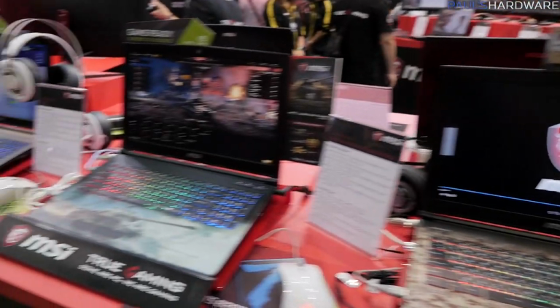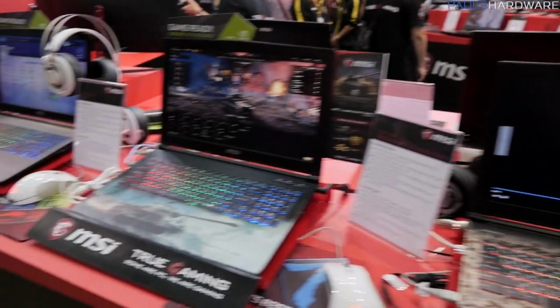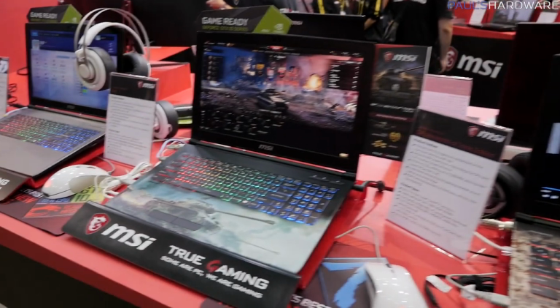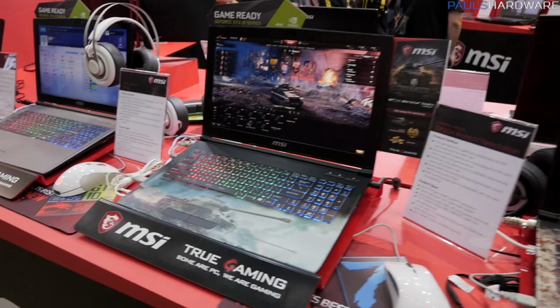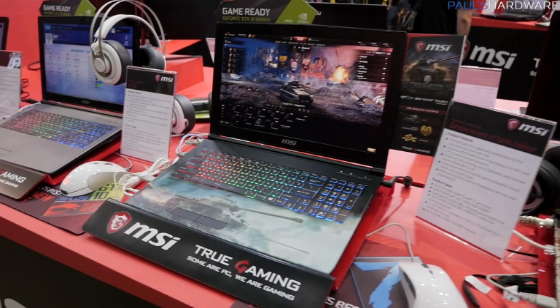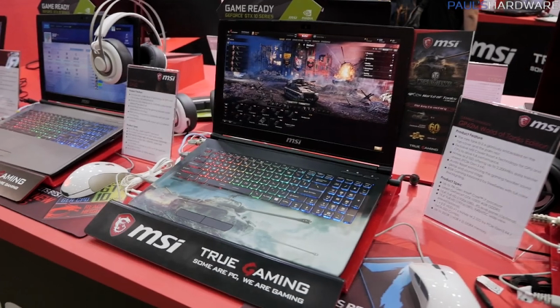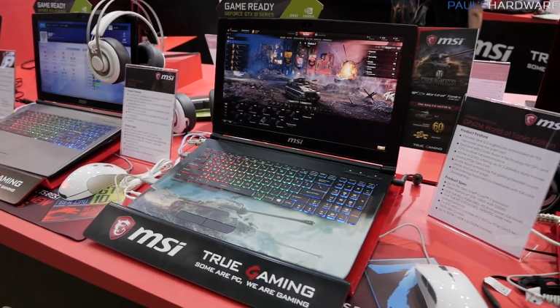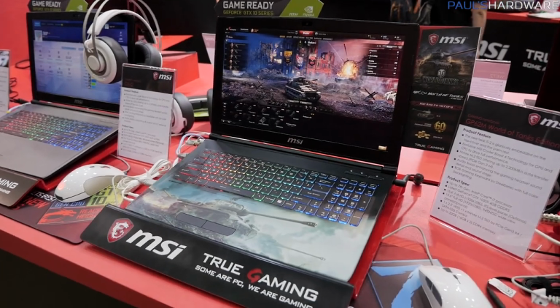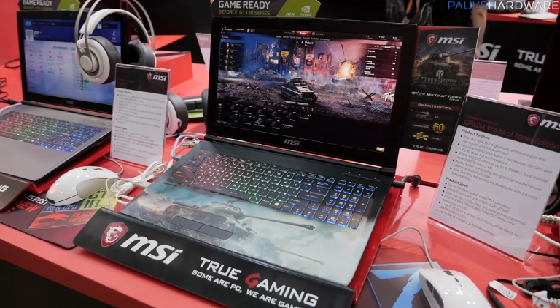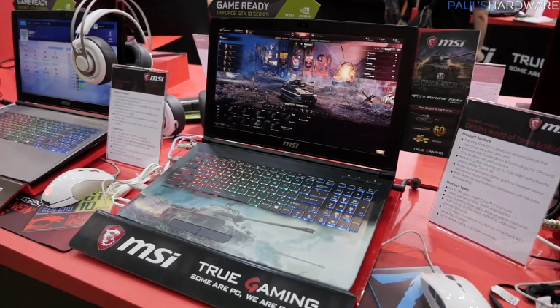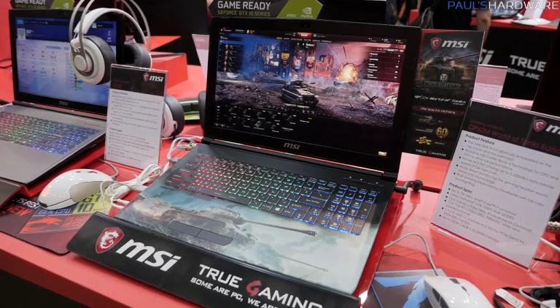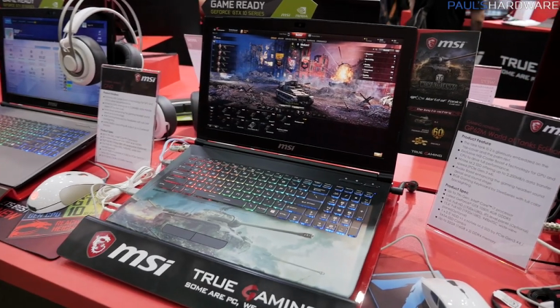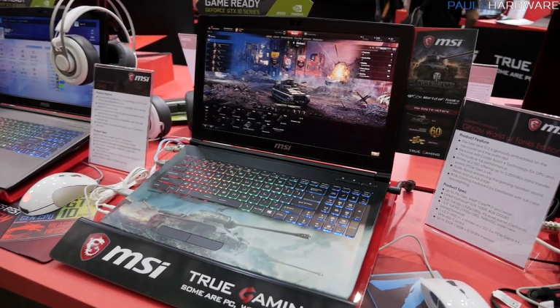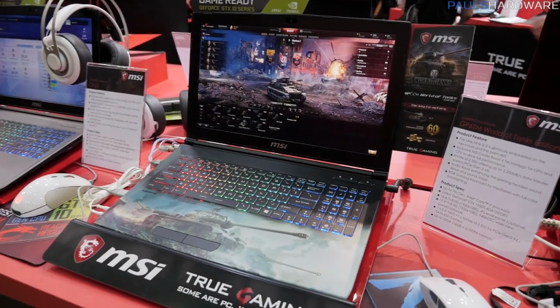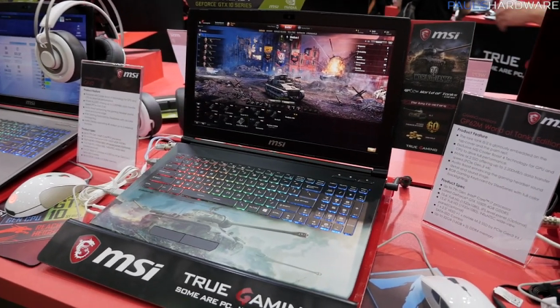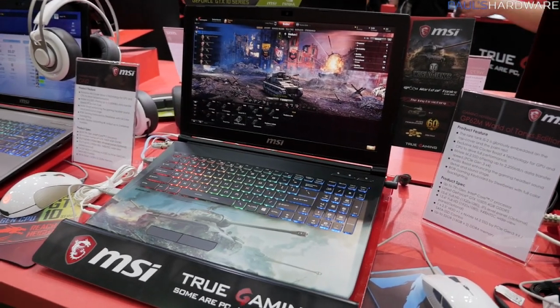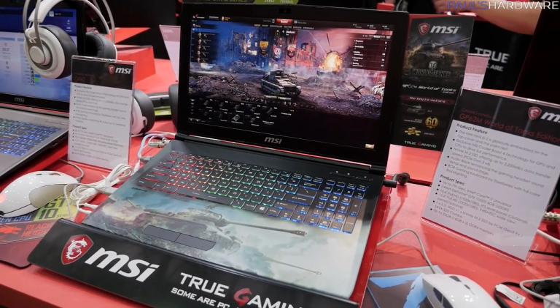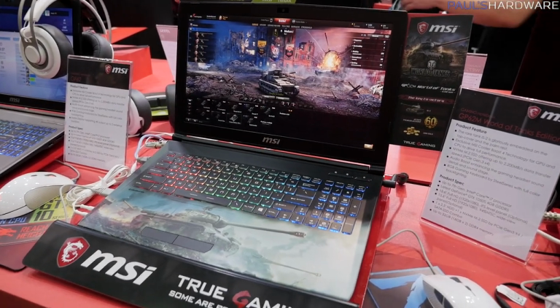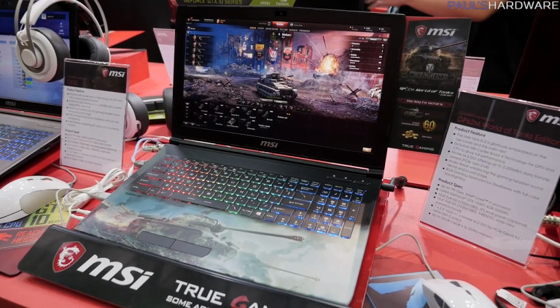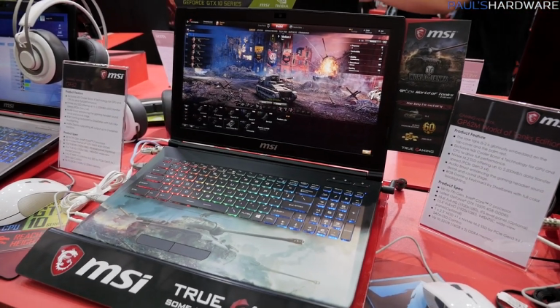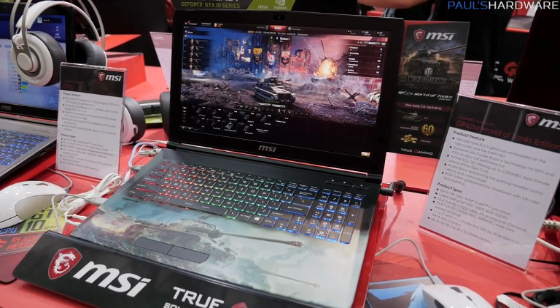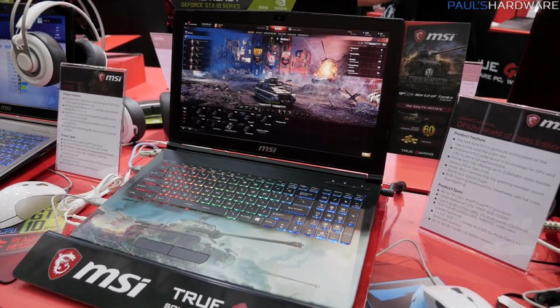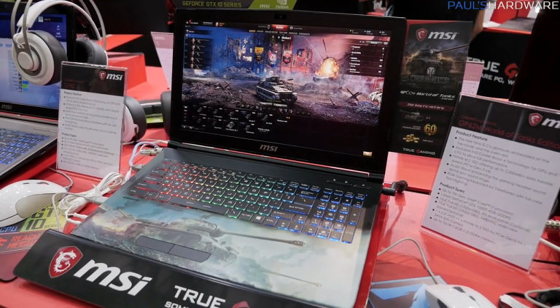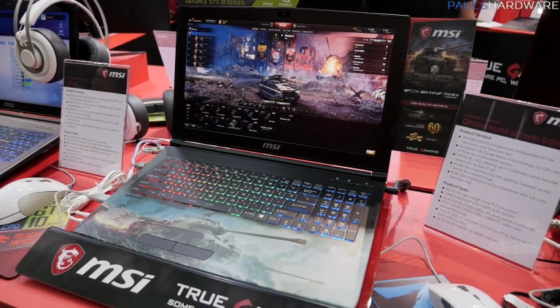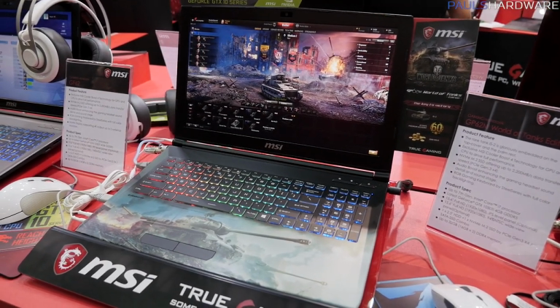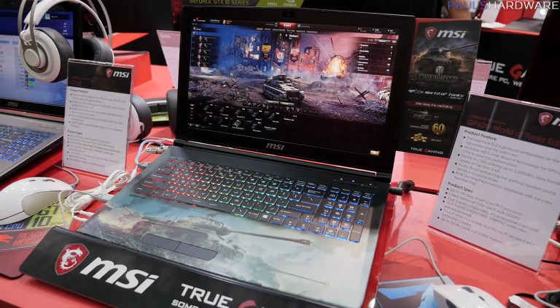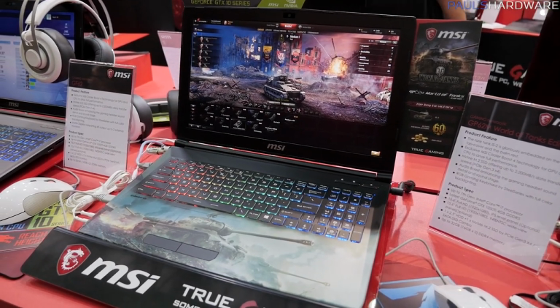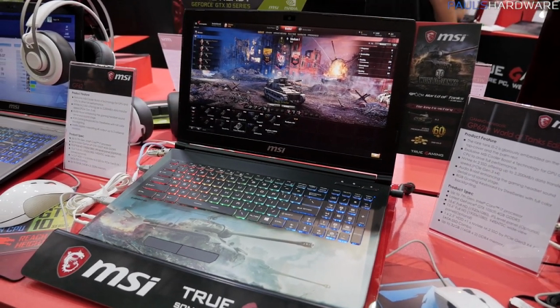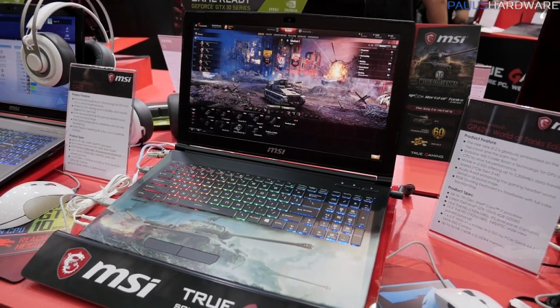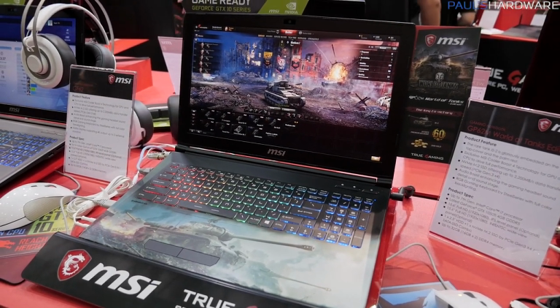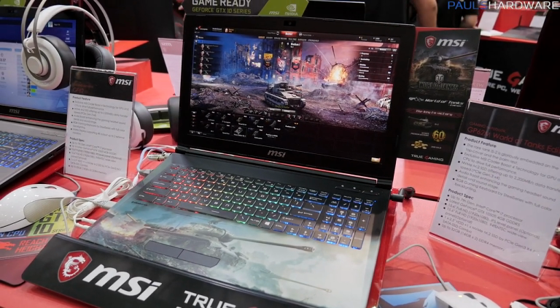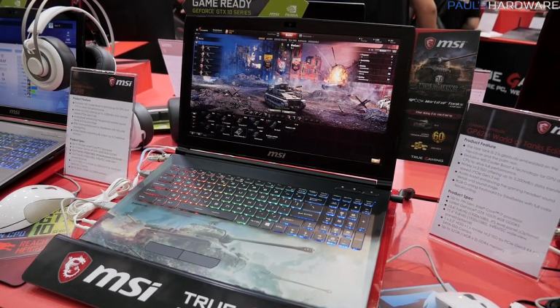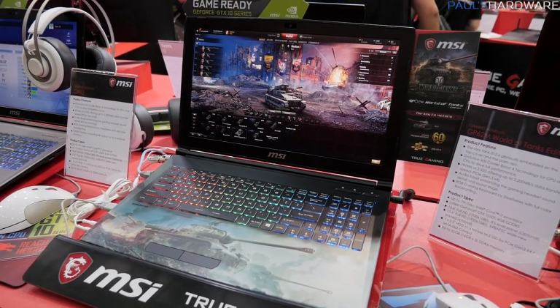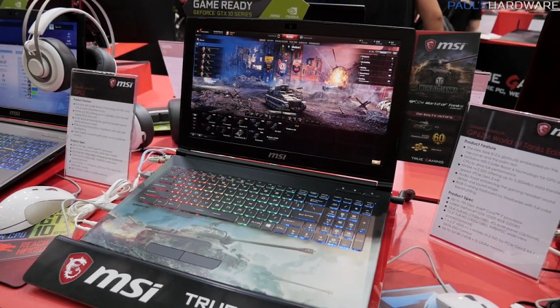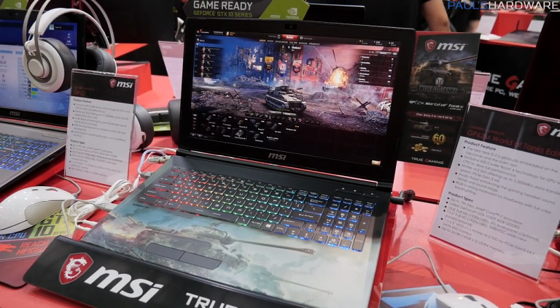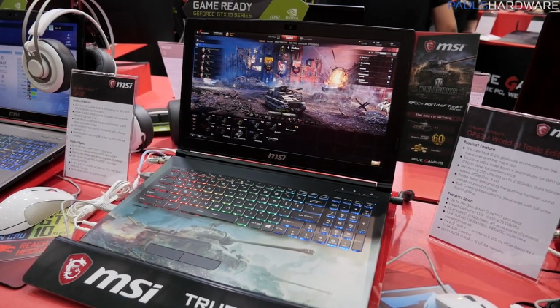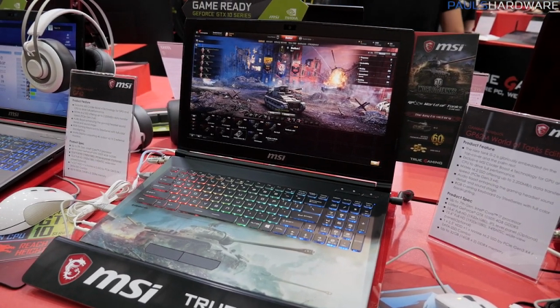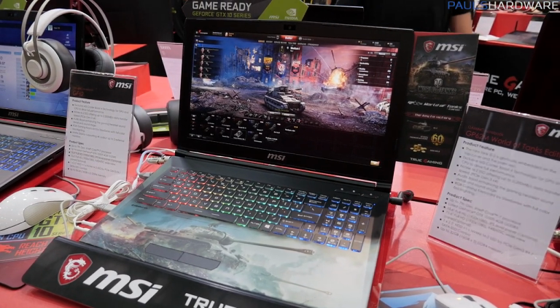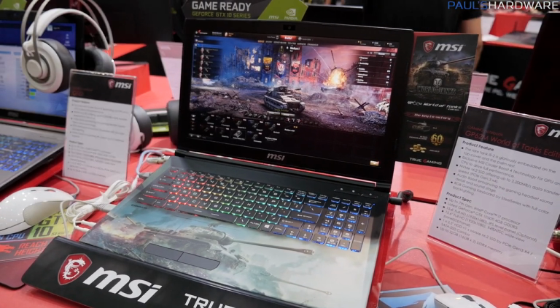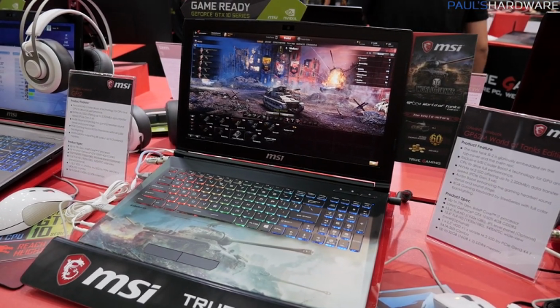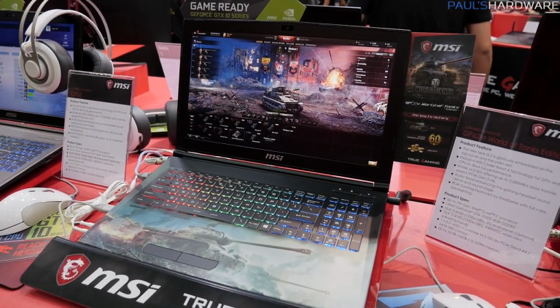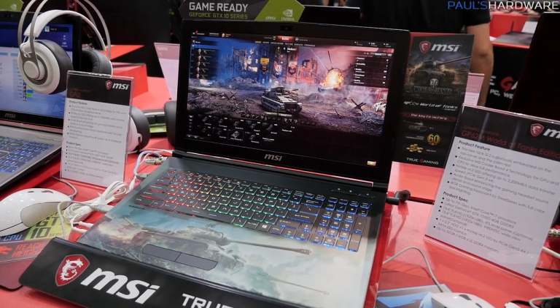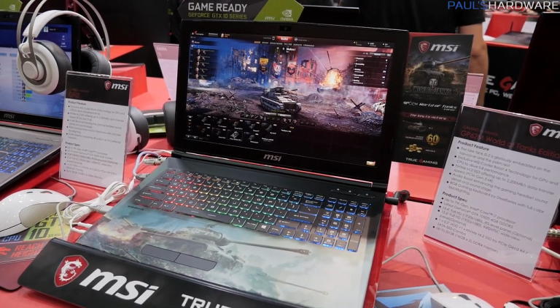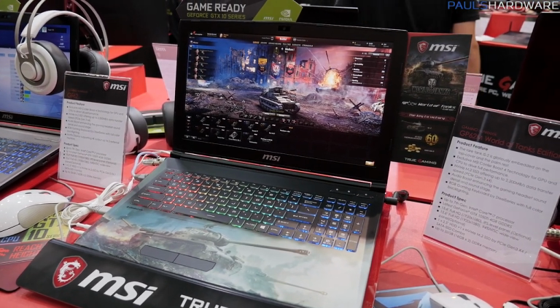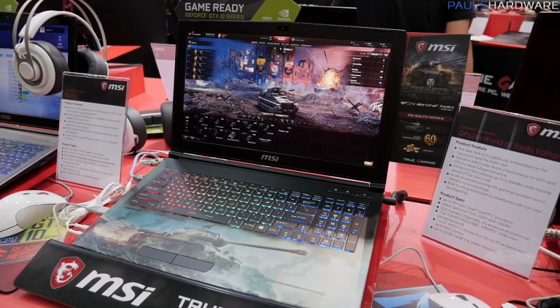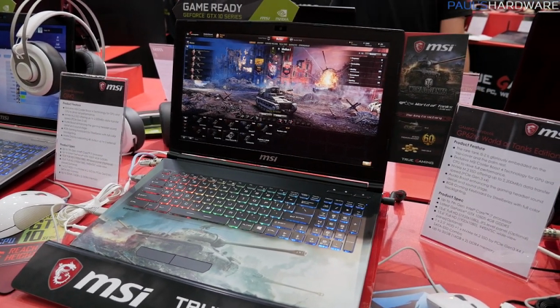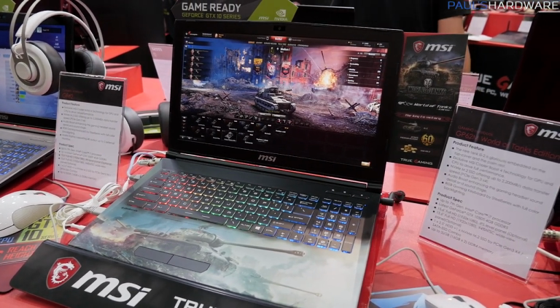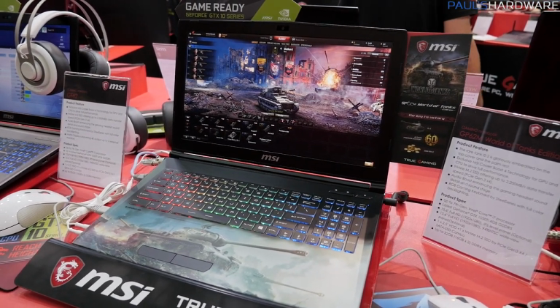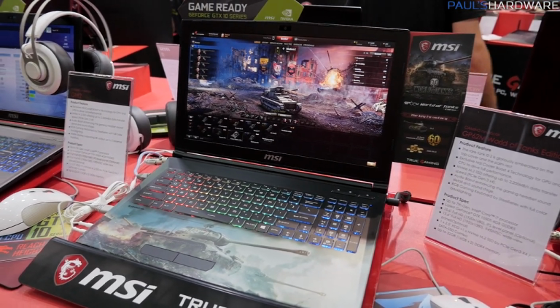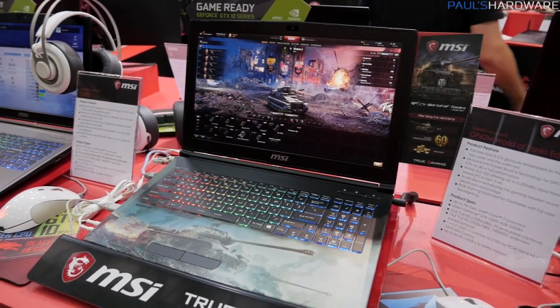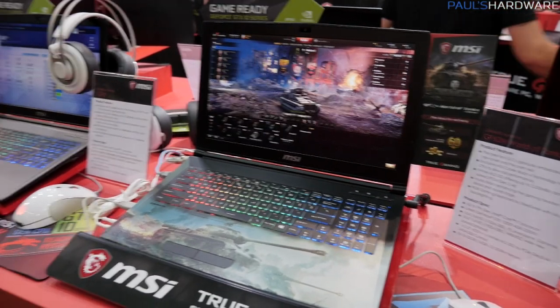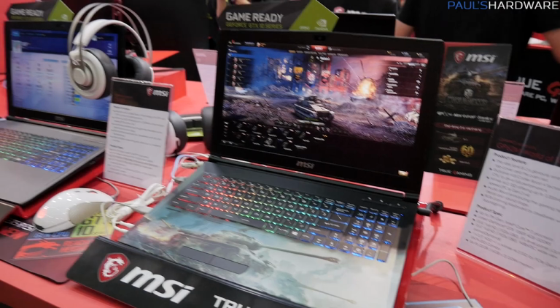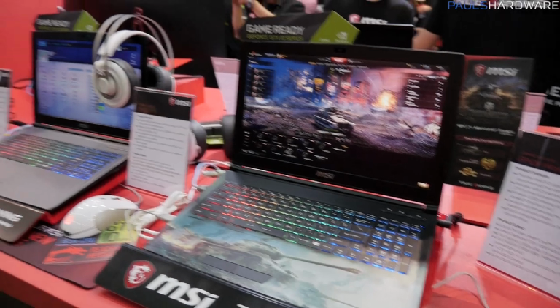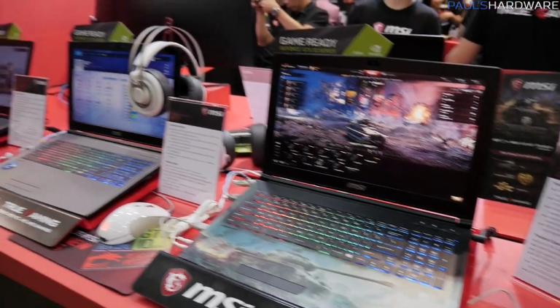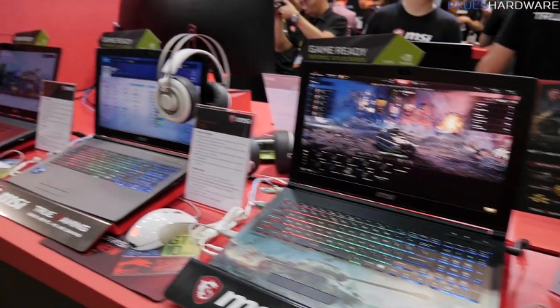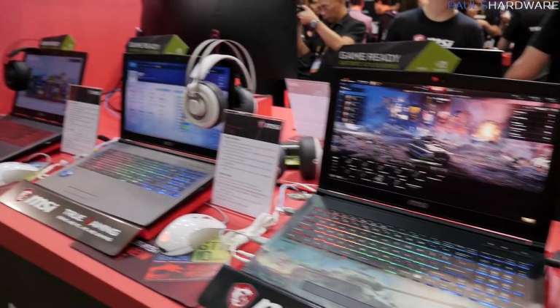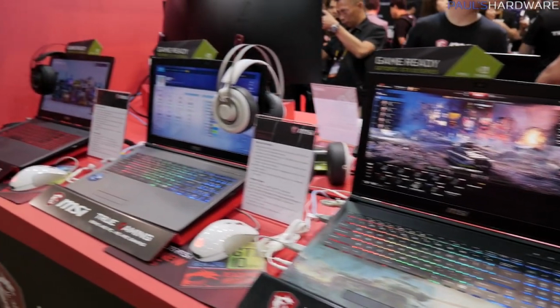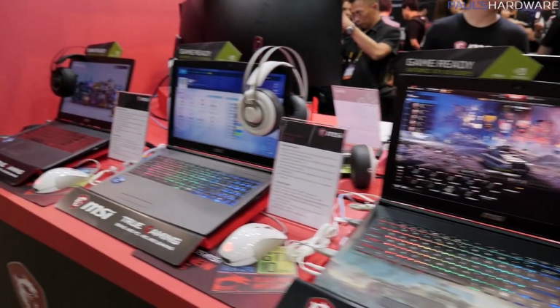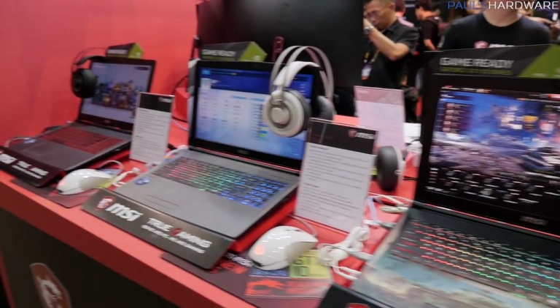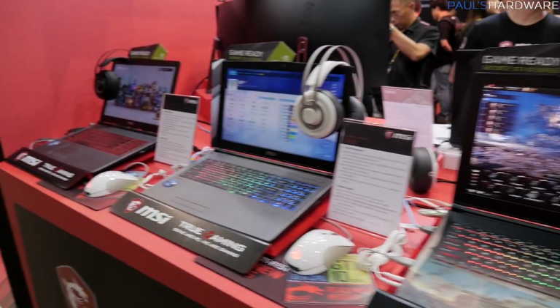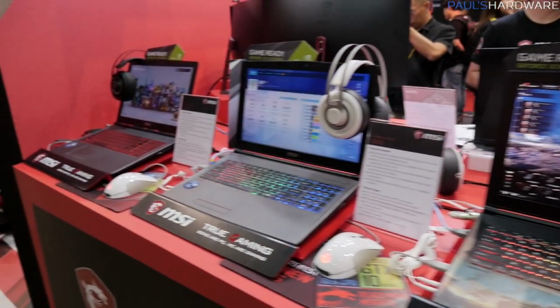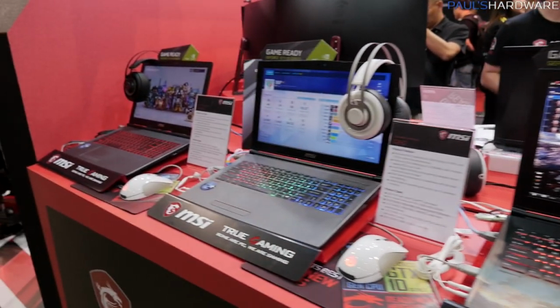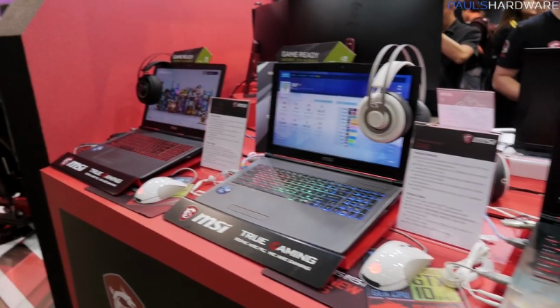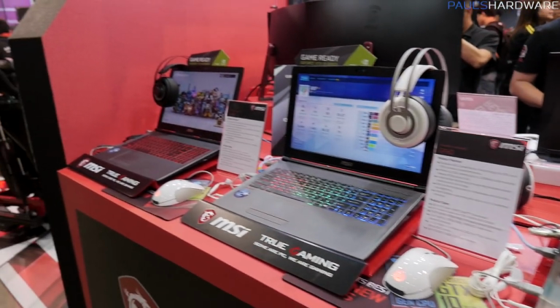Any World of Tanks fans out there in the U.S.? Sorry, the World of Tanks version of that same laptop is not available there.